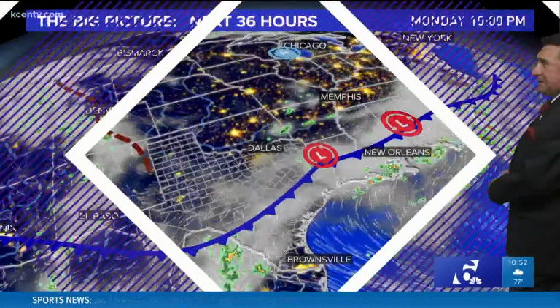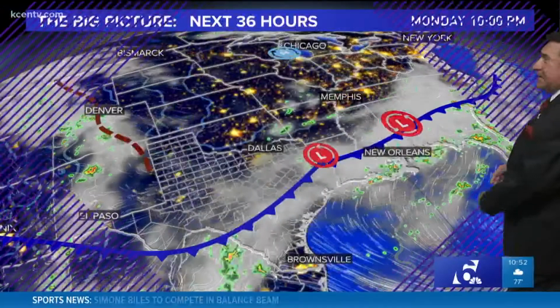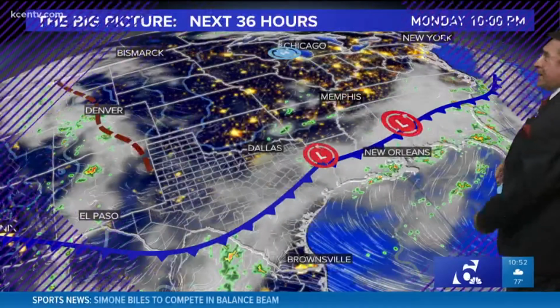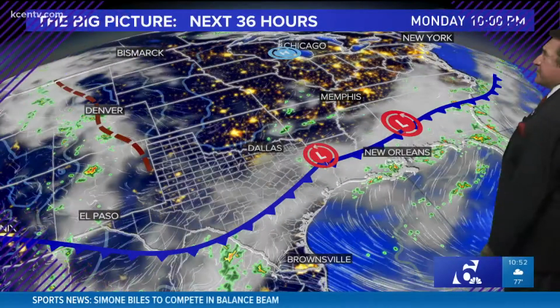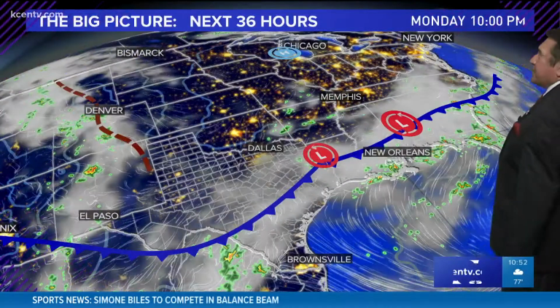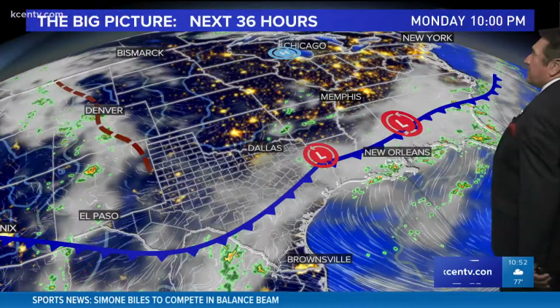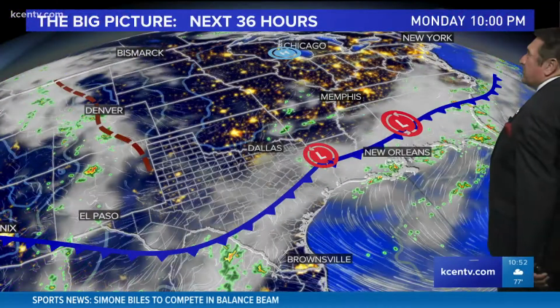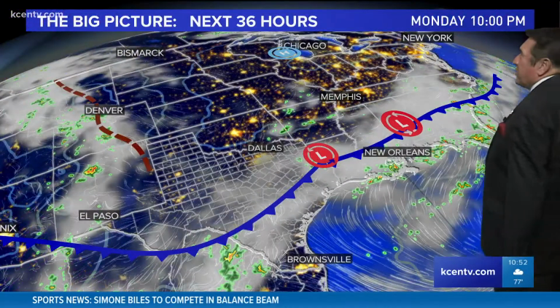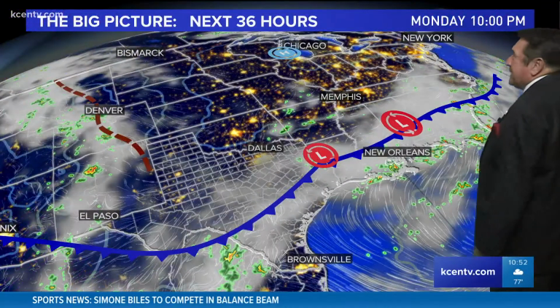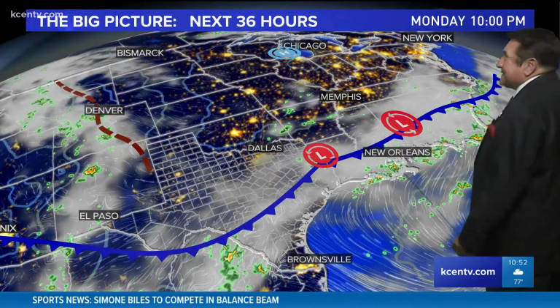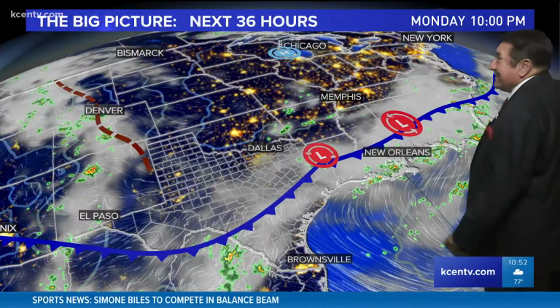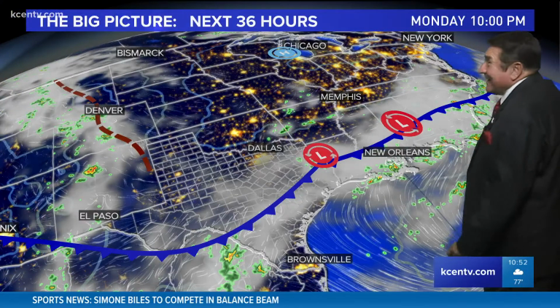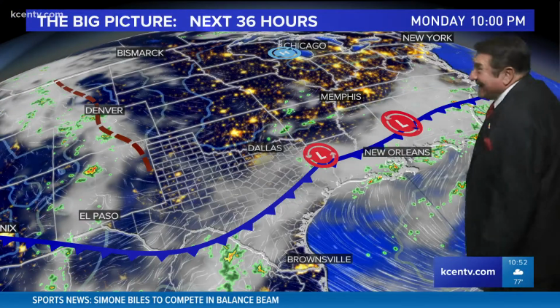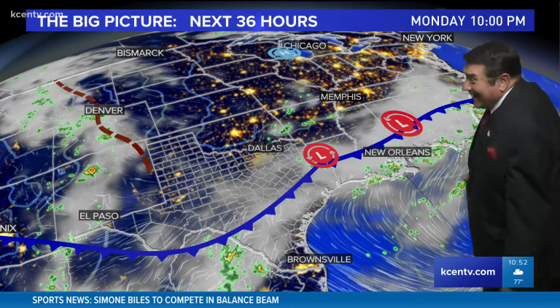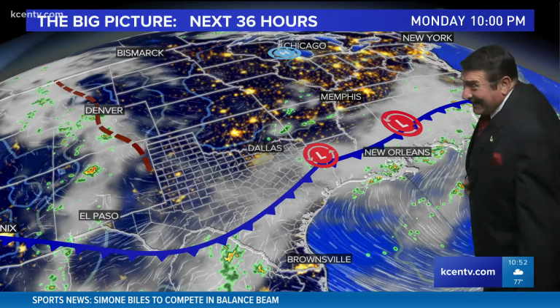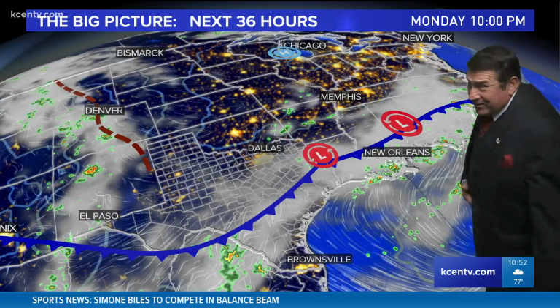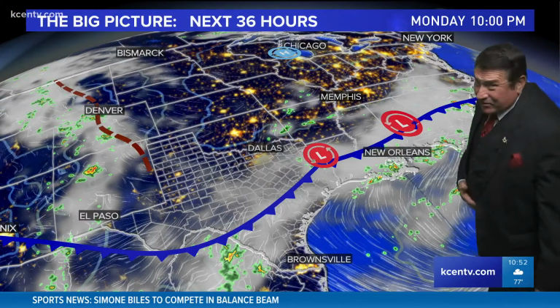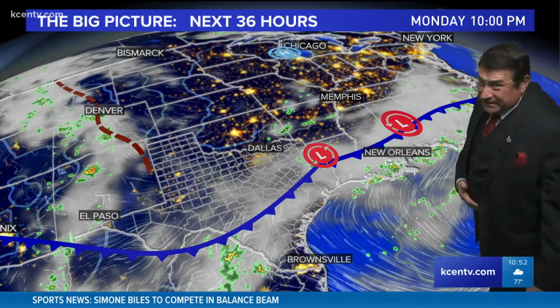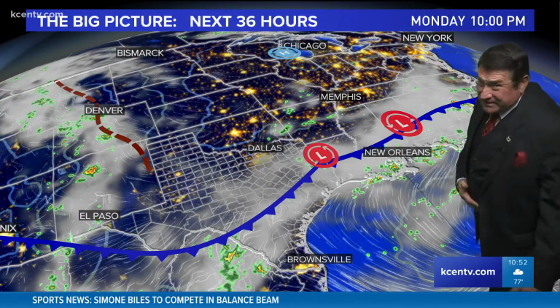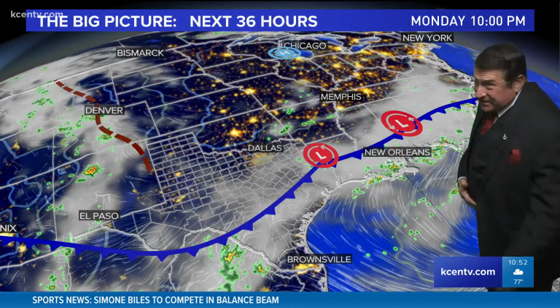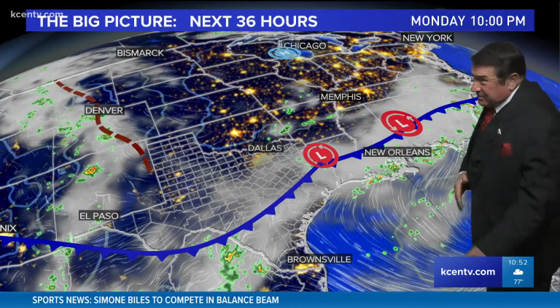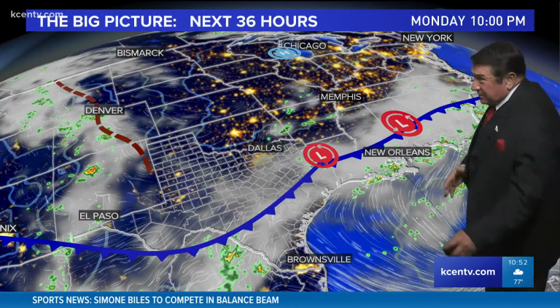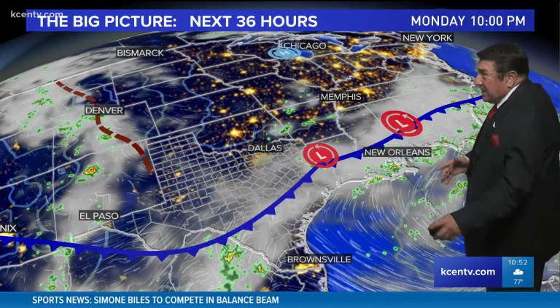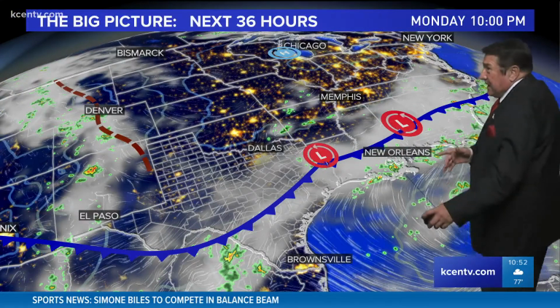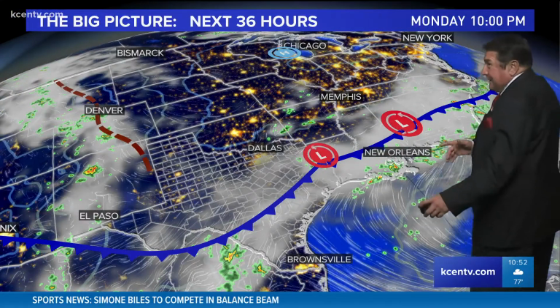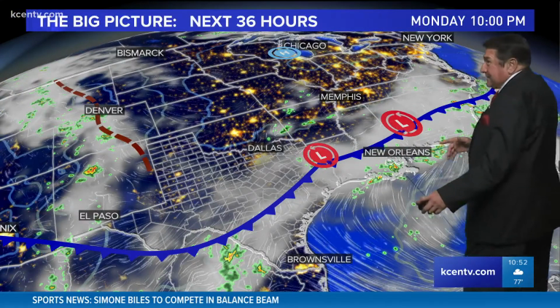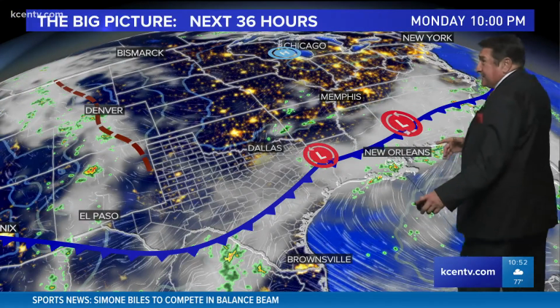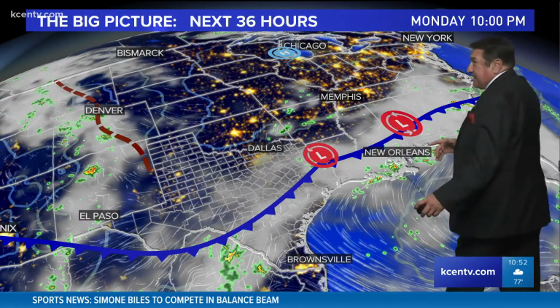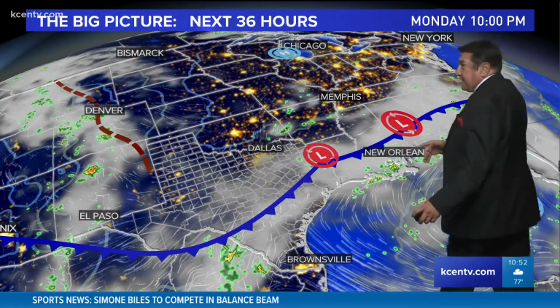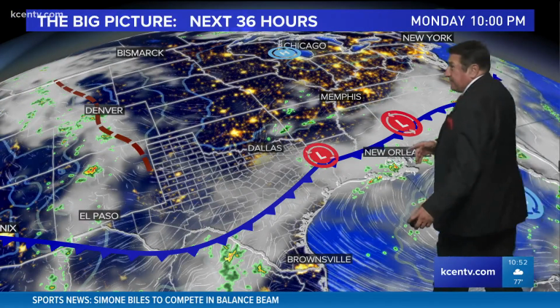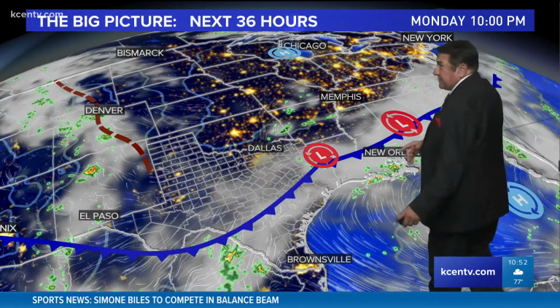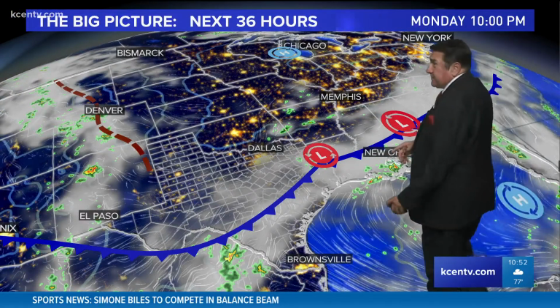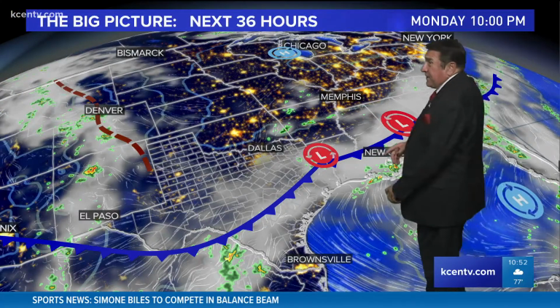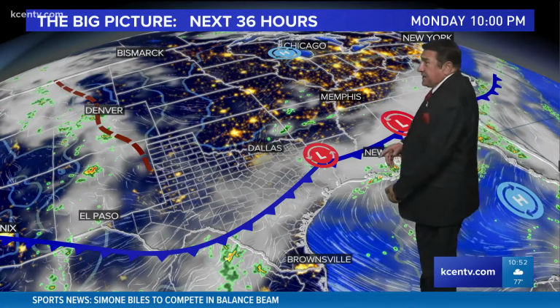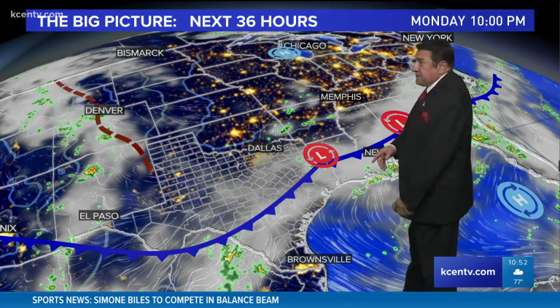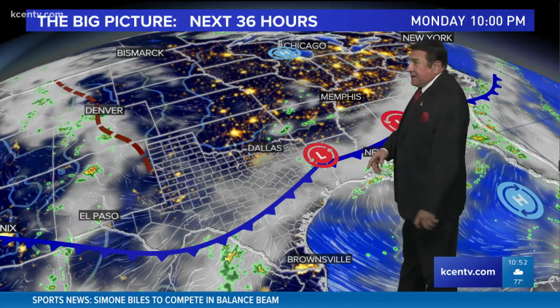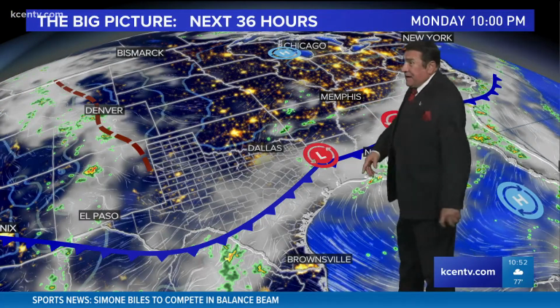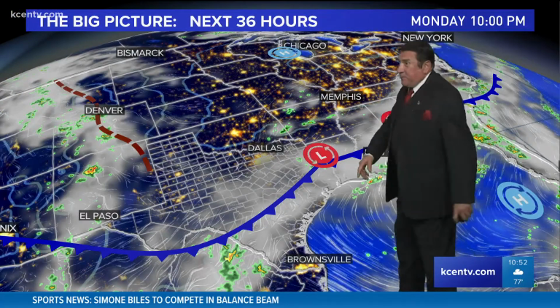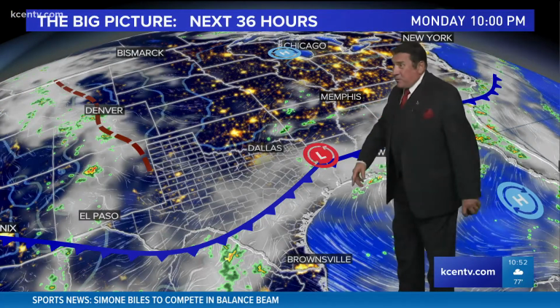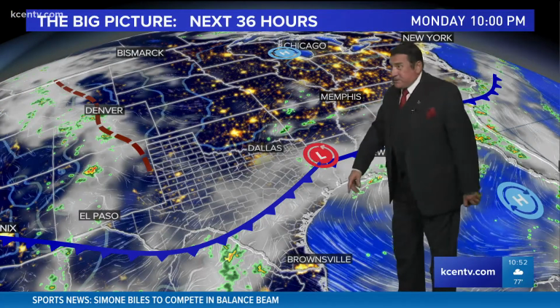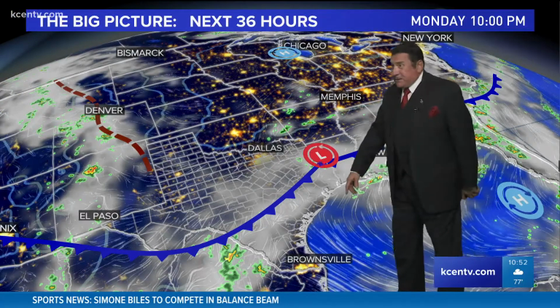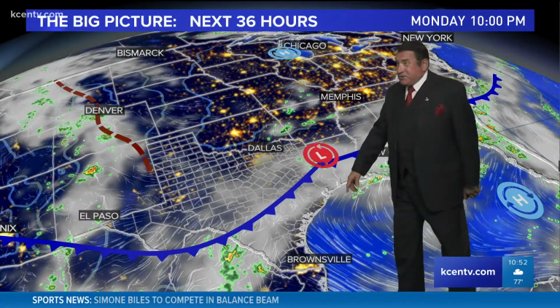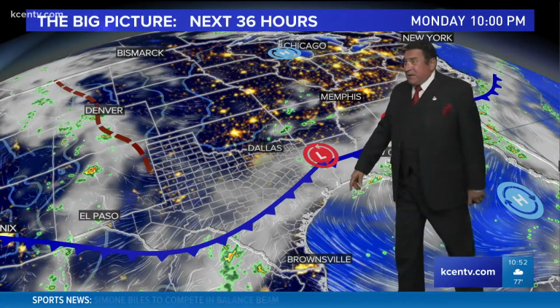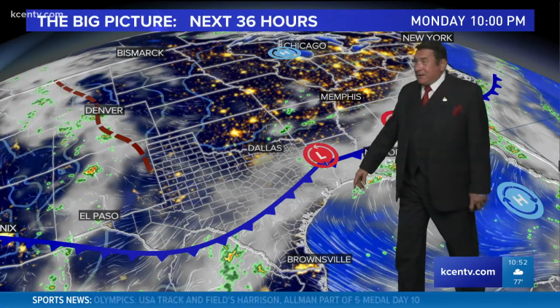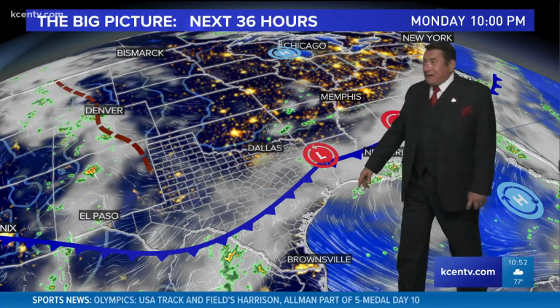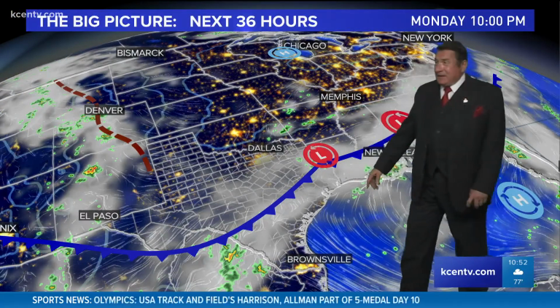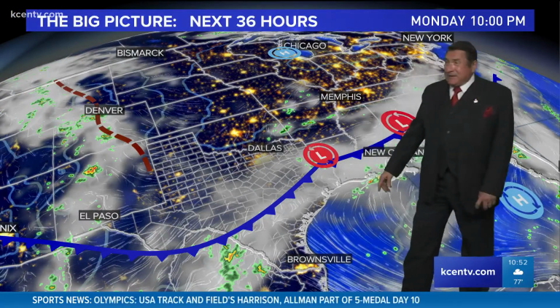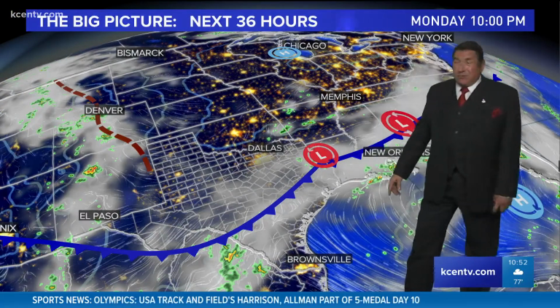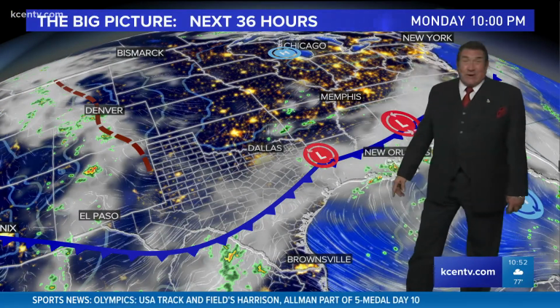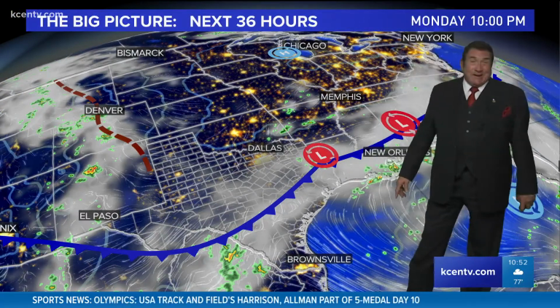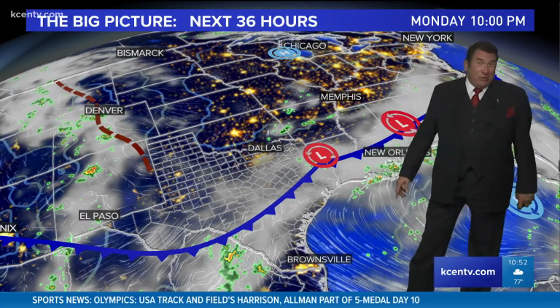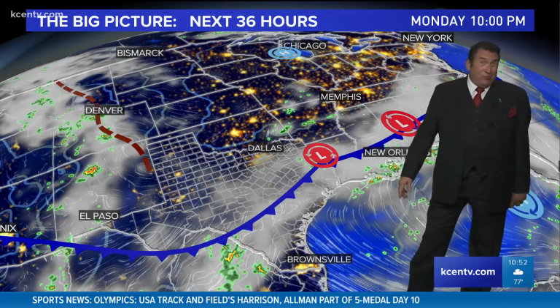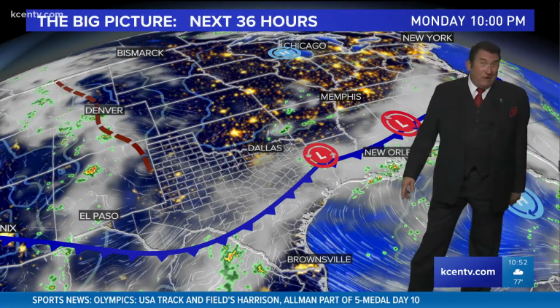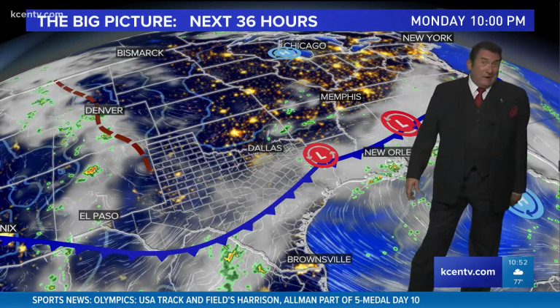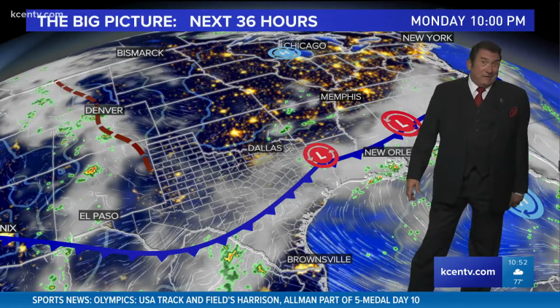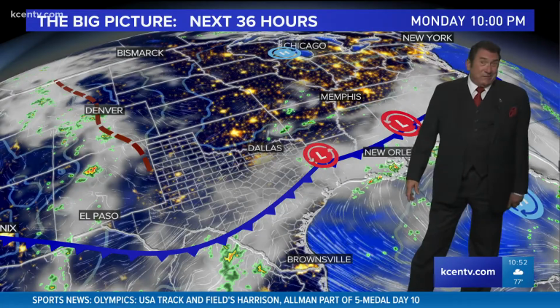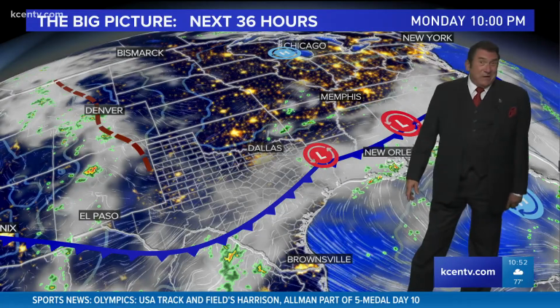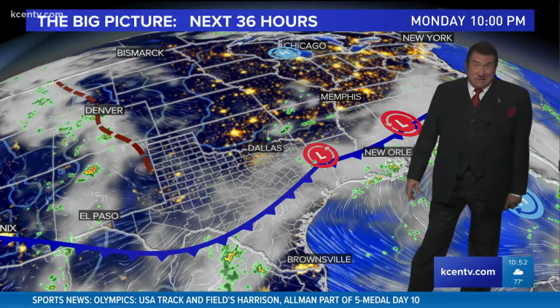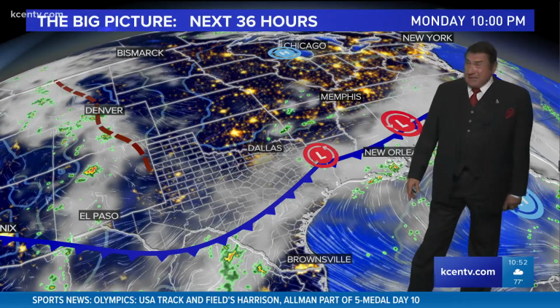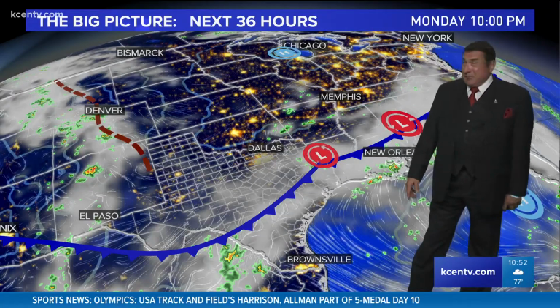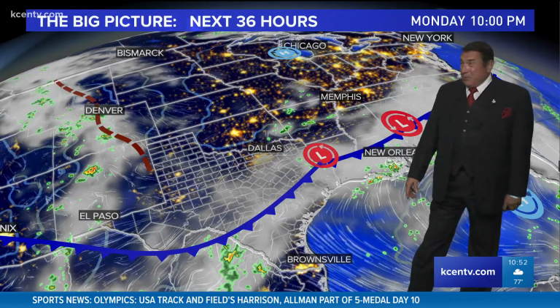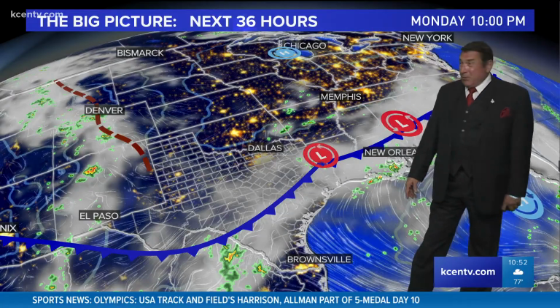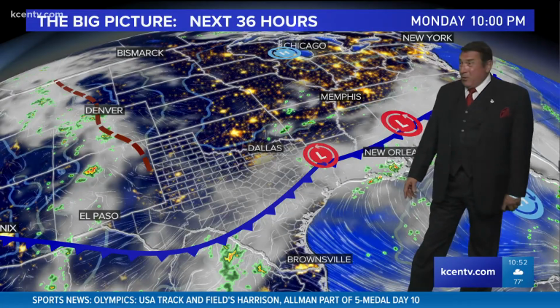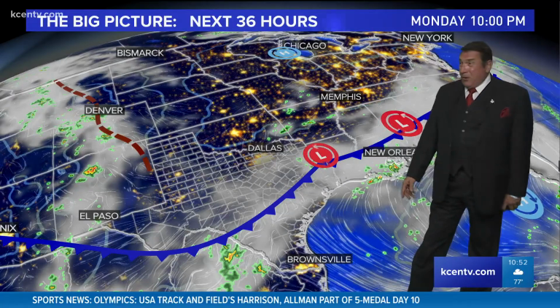Killeen and Copperas Cove reporting 79 degrees still. There are some spots that got more sunshine than cloud cover and no rain, and those have stayed pretty warm.